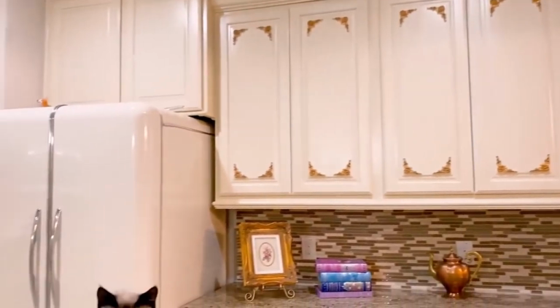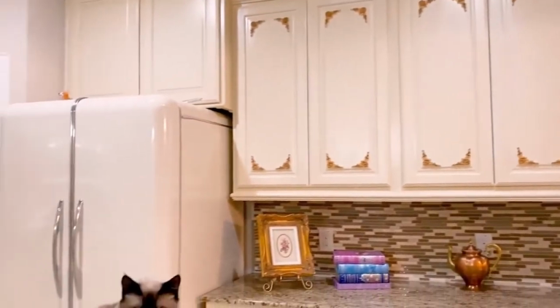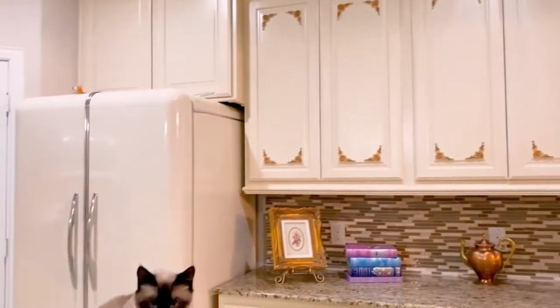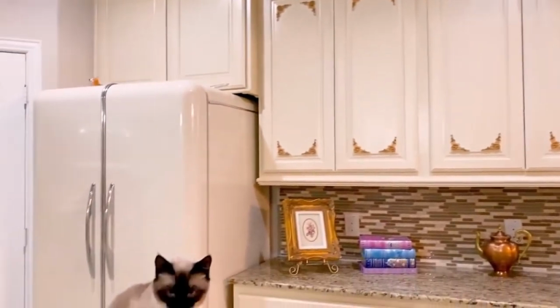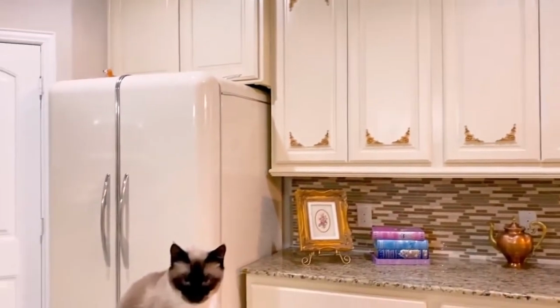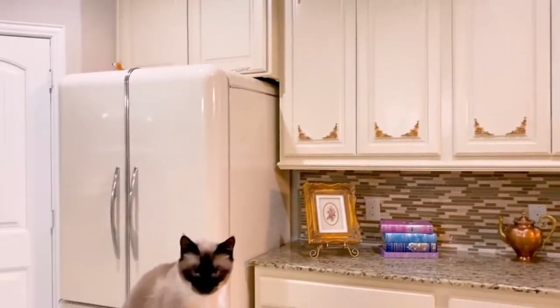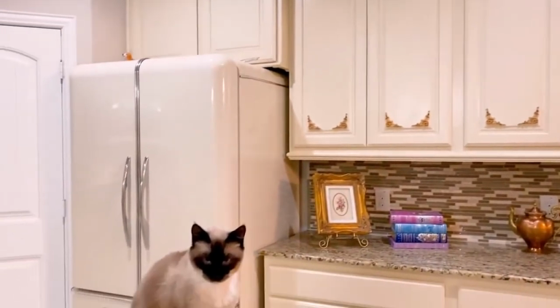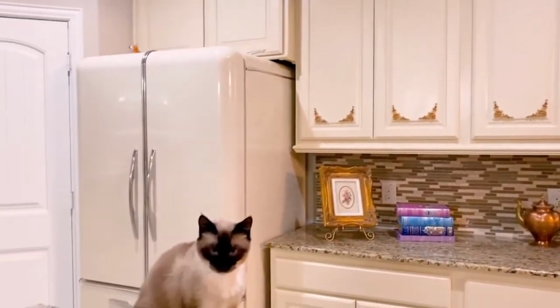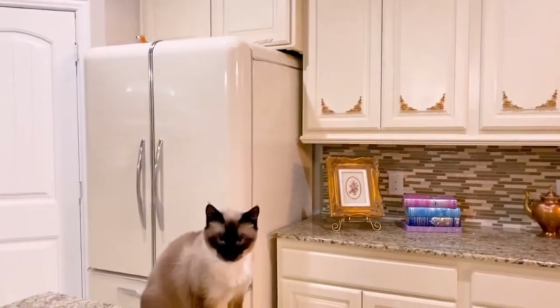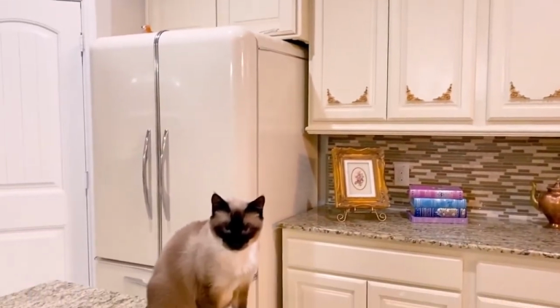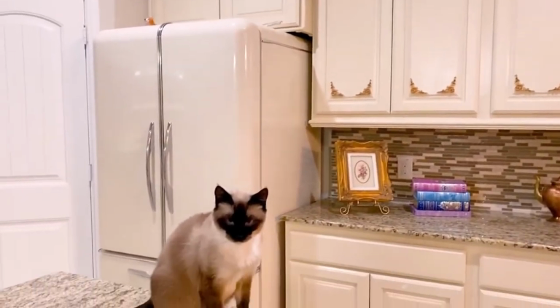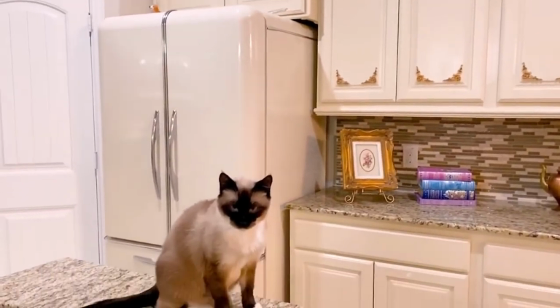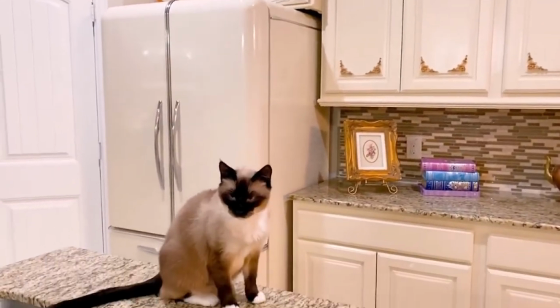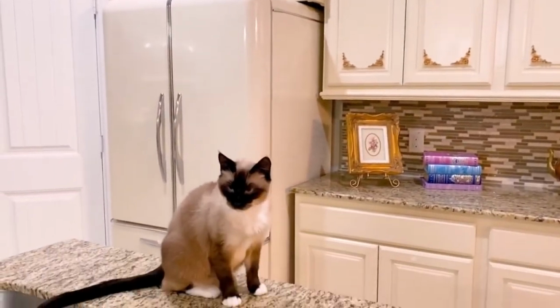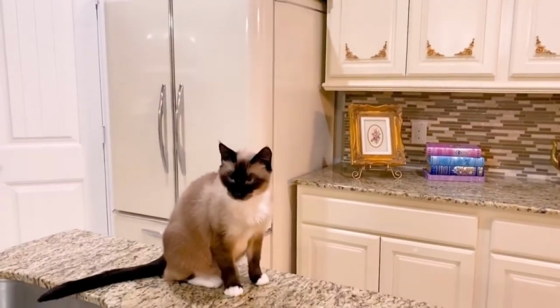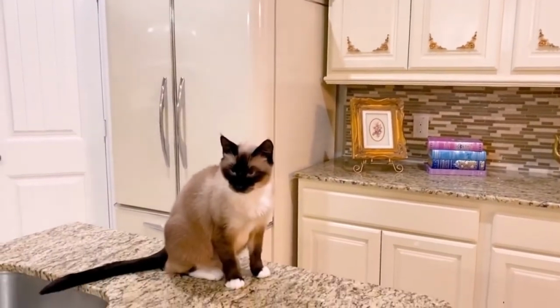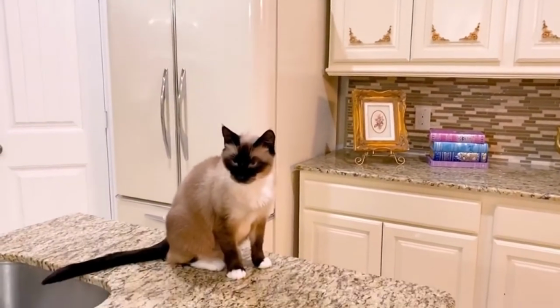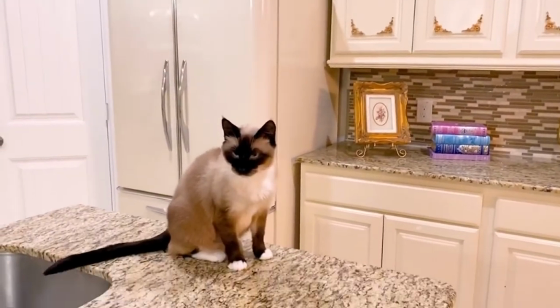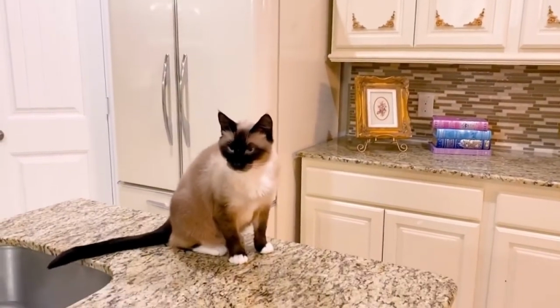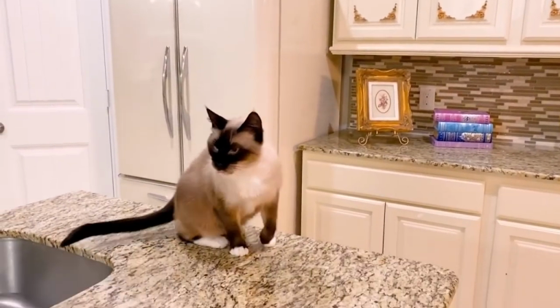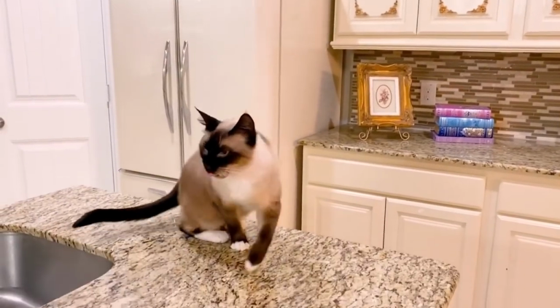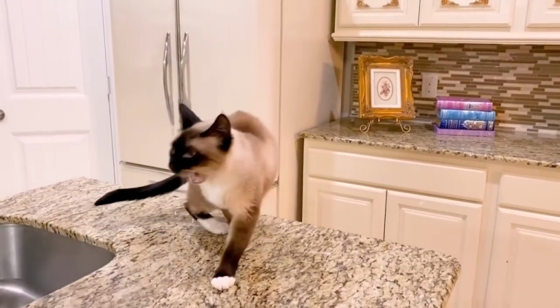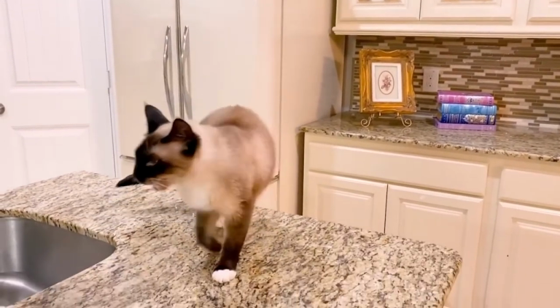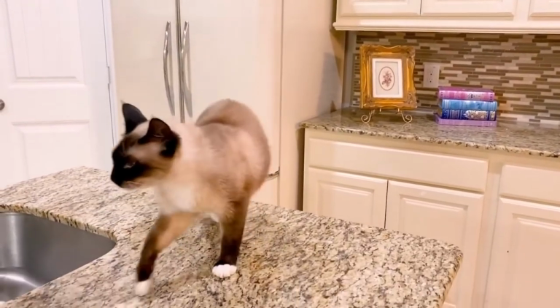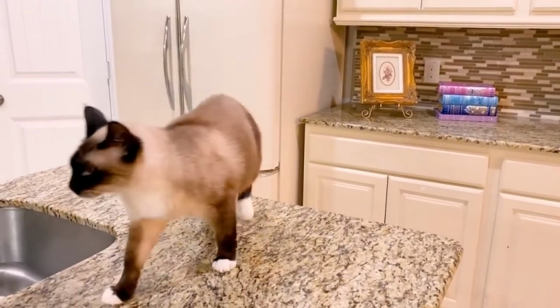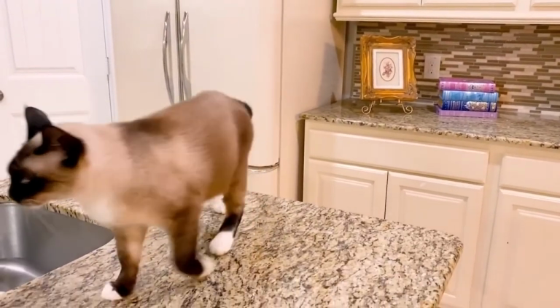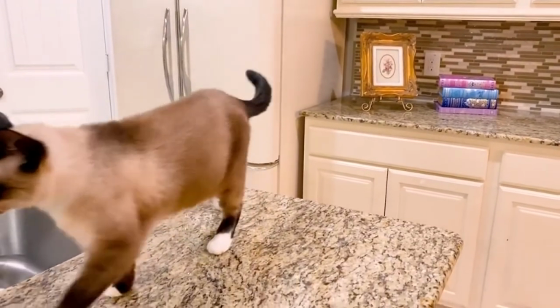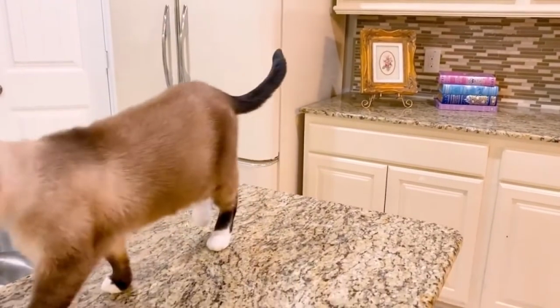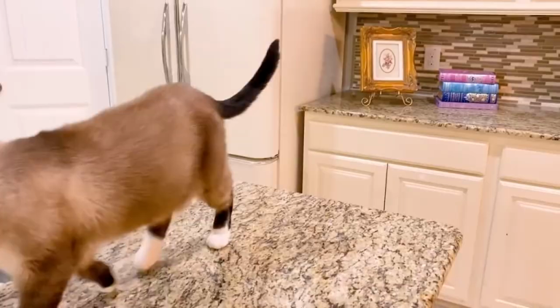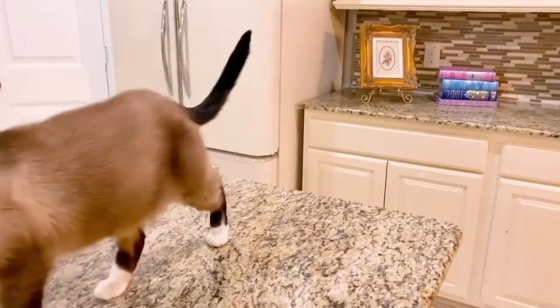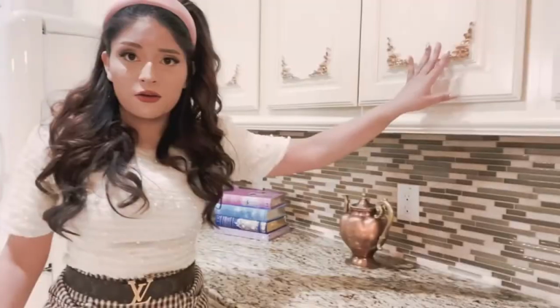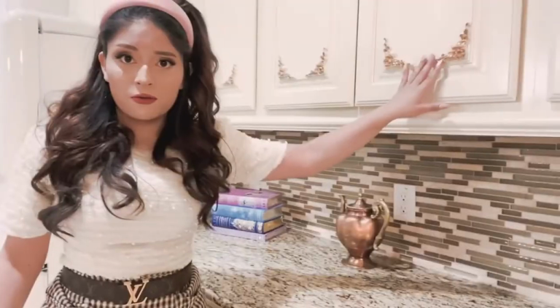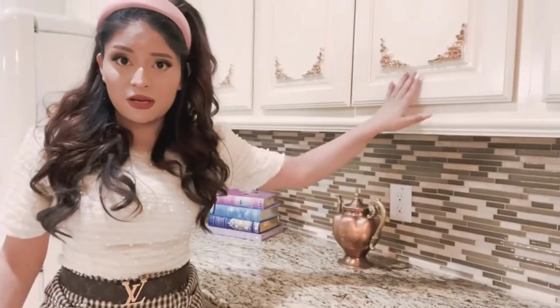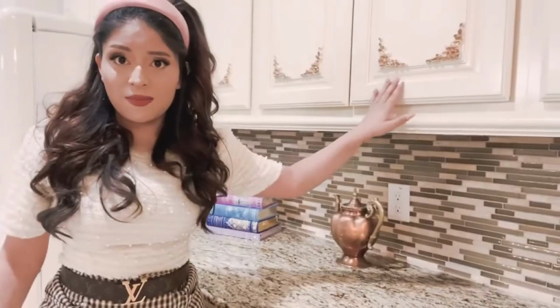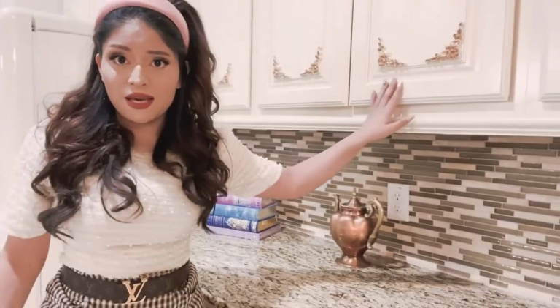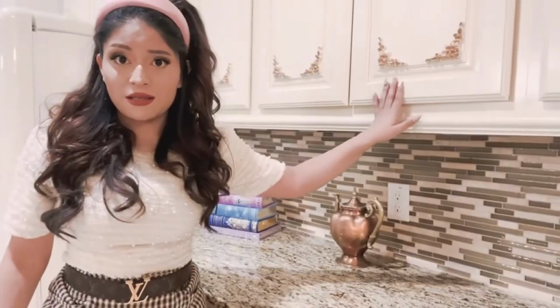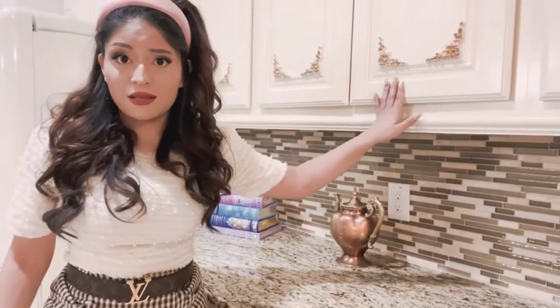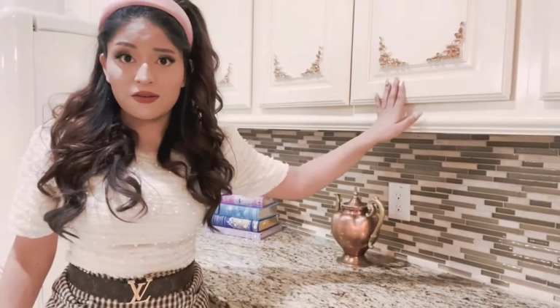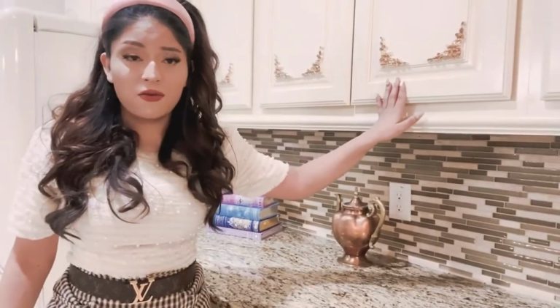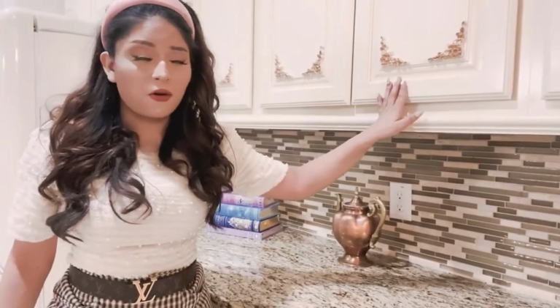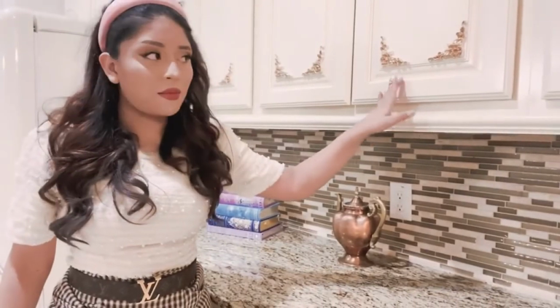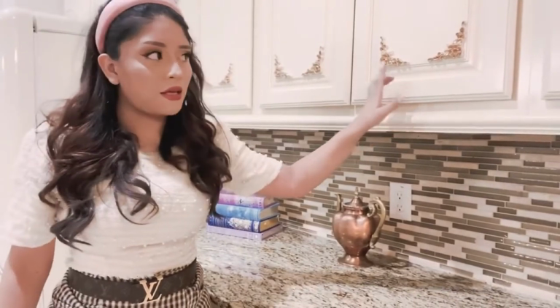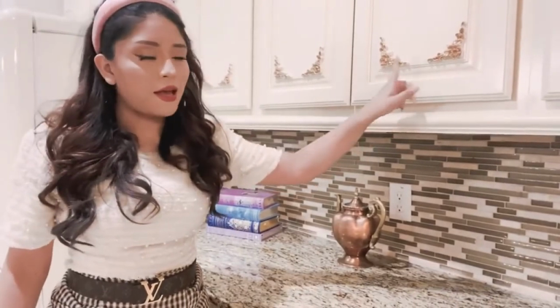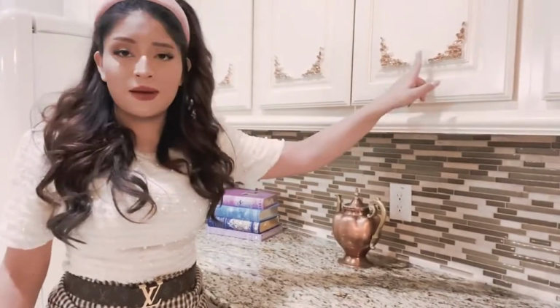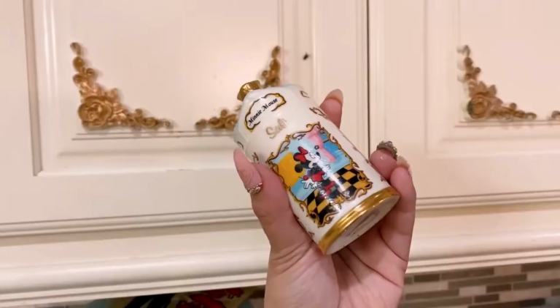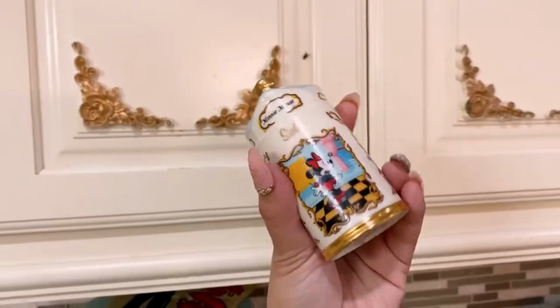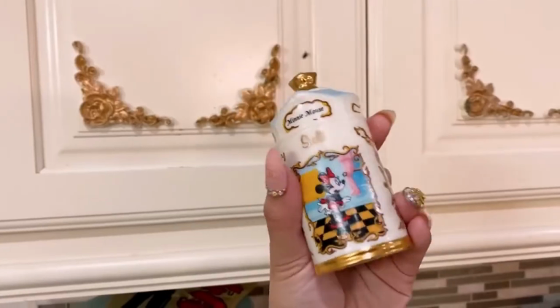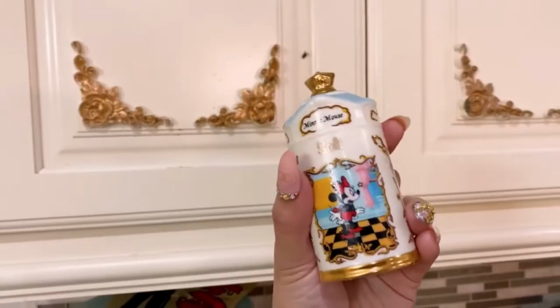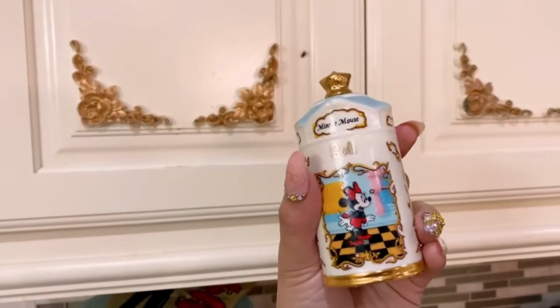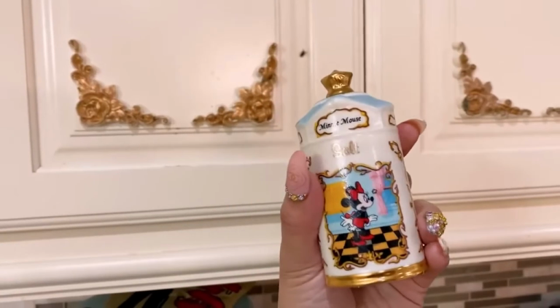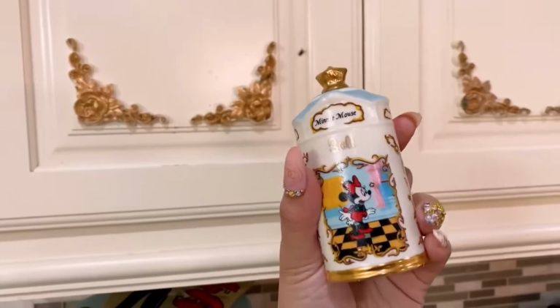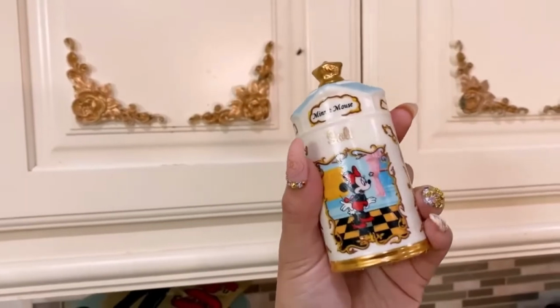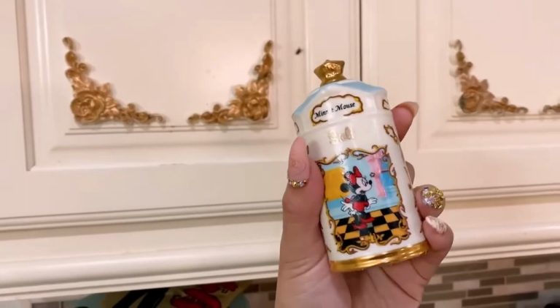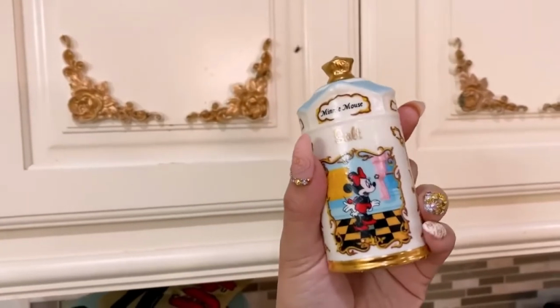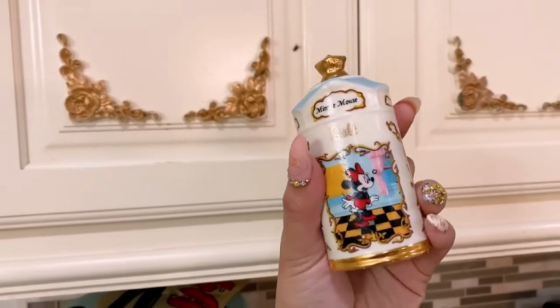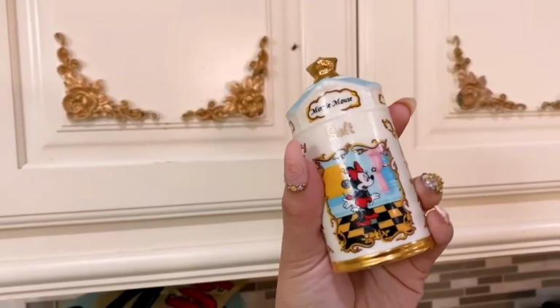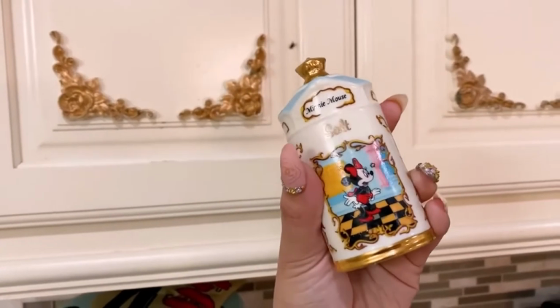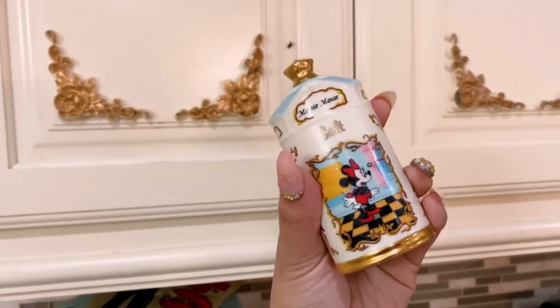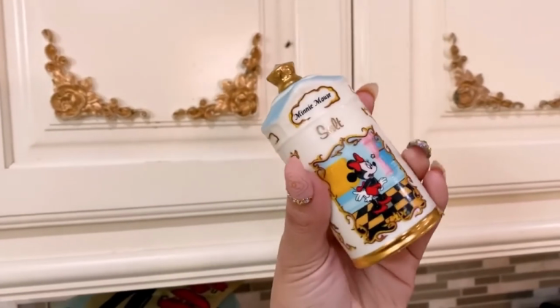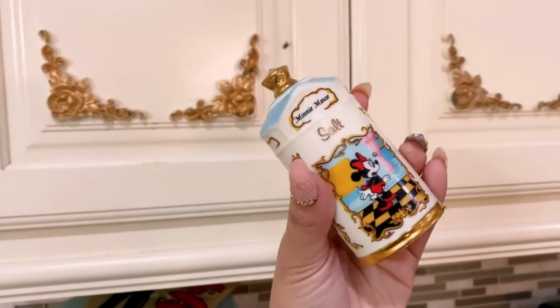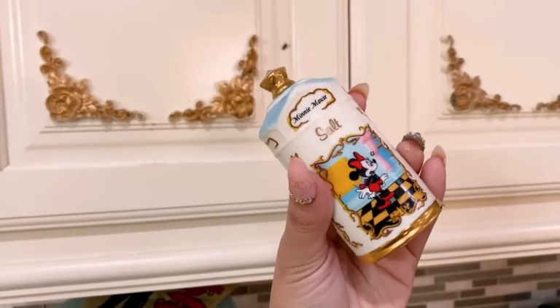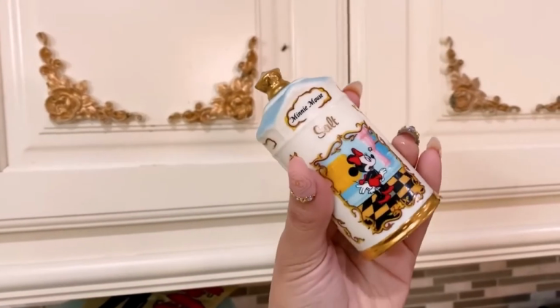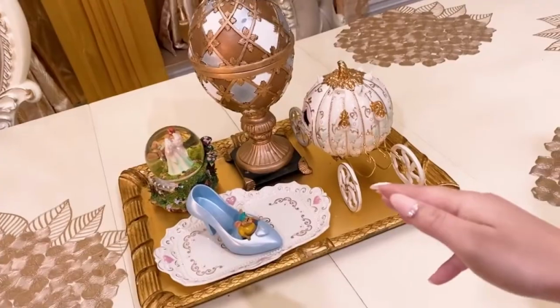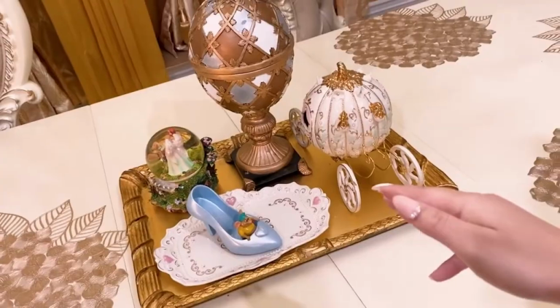There are fairy tale books placed on the shelf to add to the royal theme. The cabinets were painted by her mother to match the theme with cute little gold details that completed the royal look.